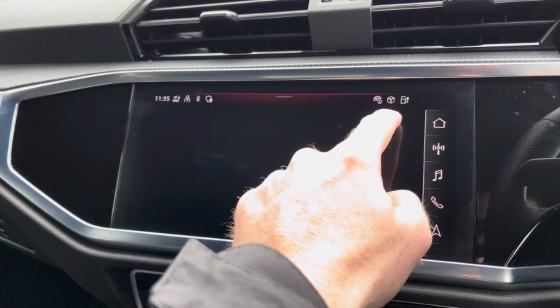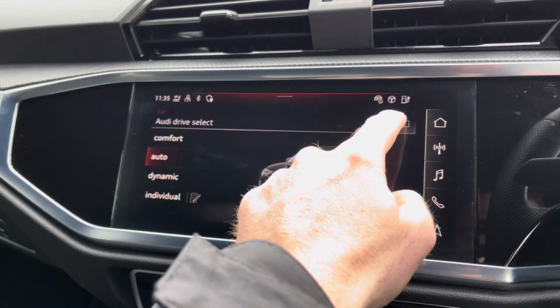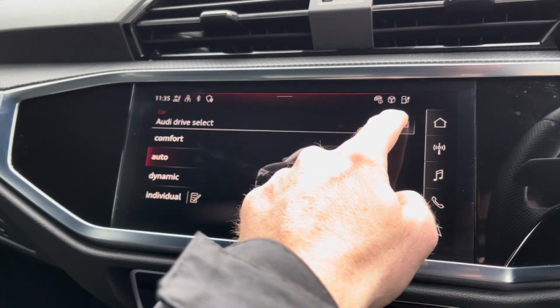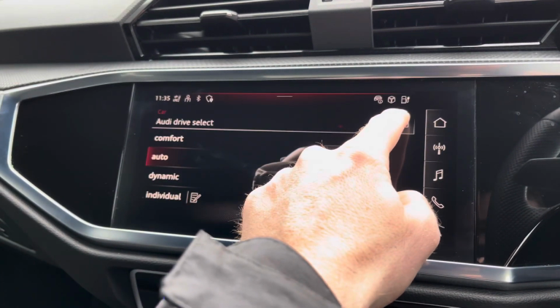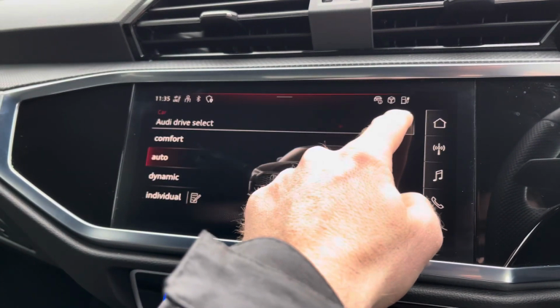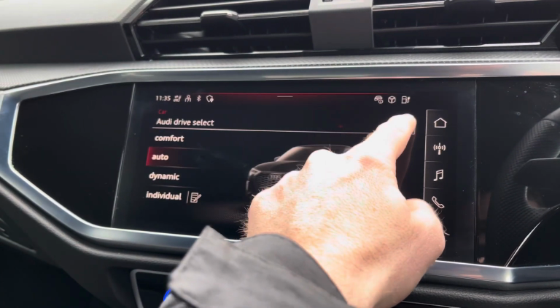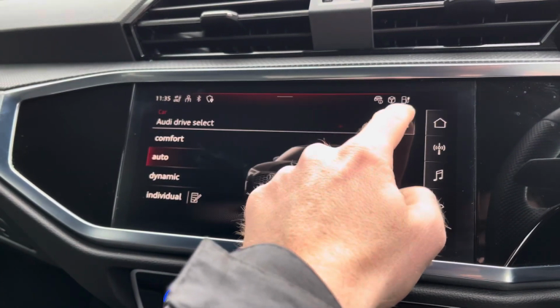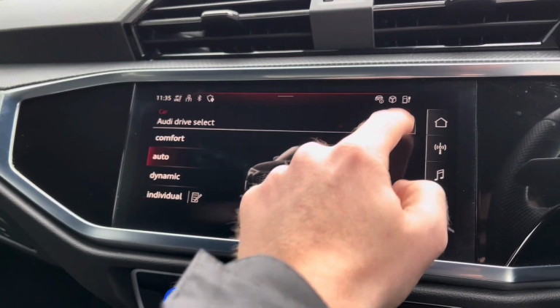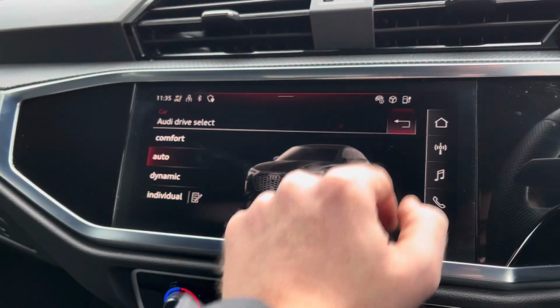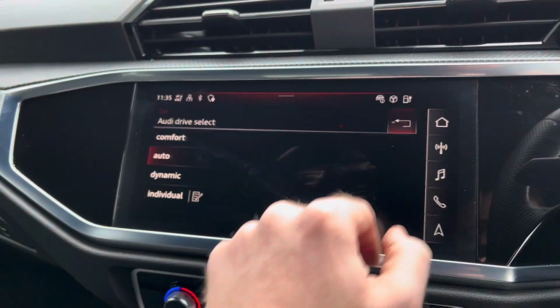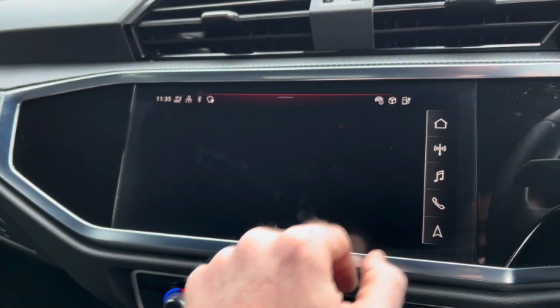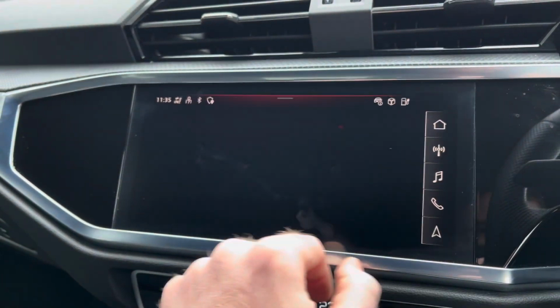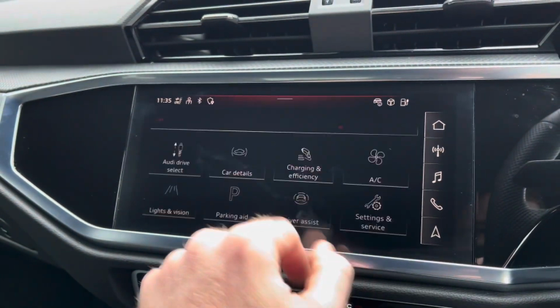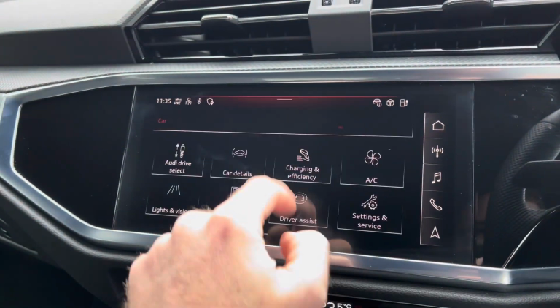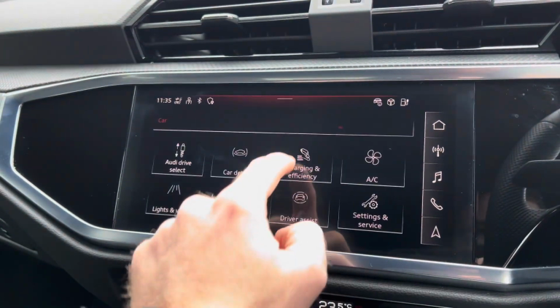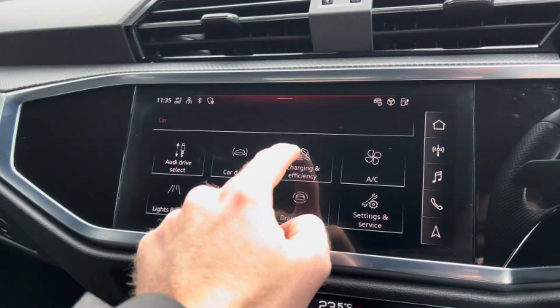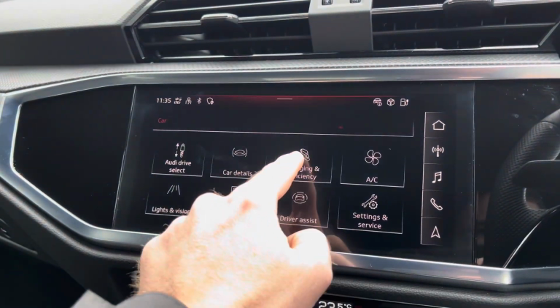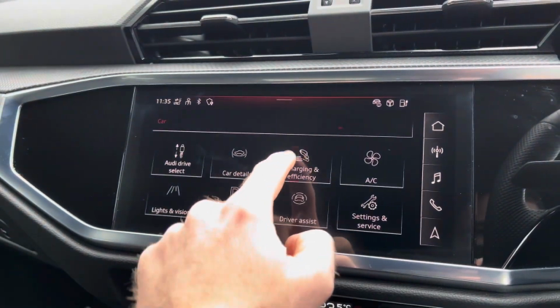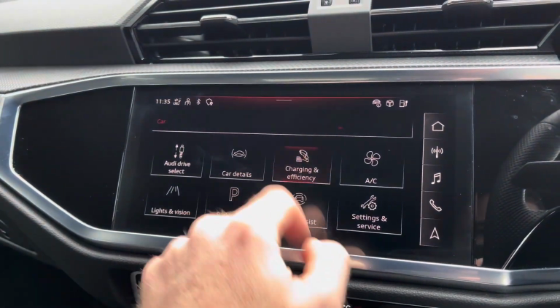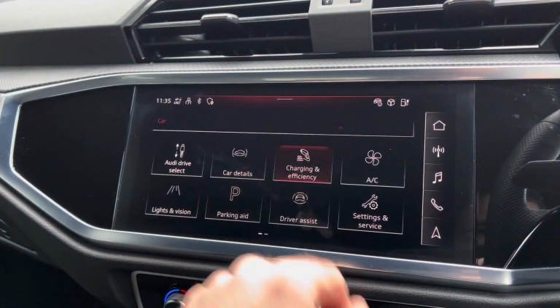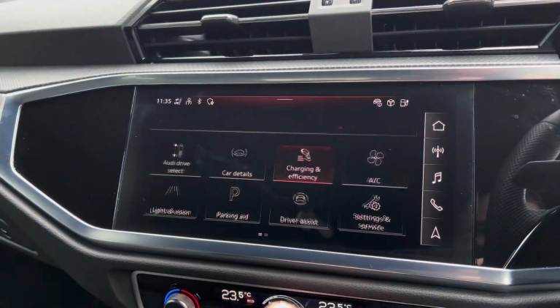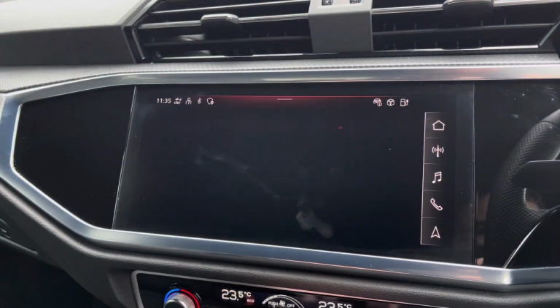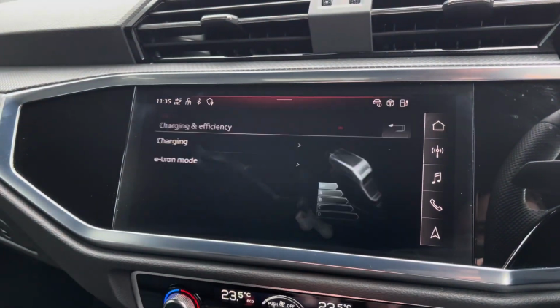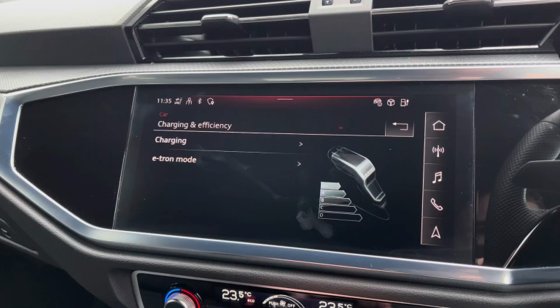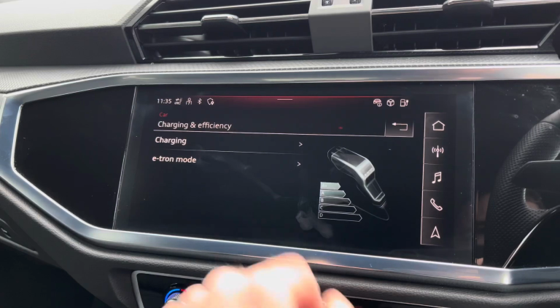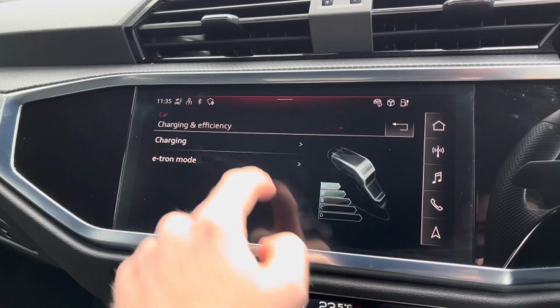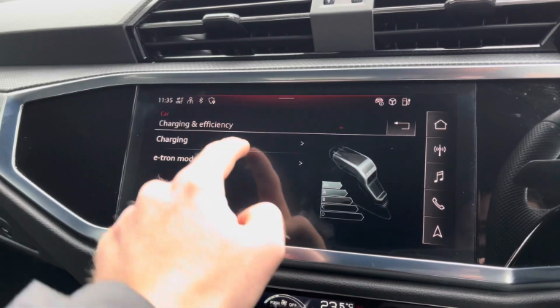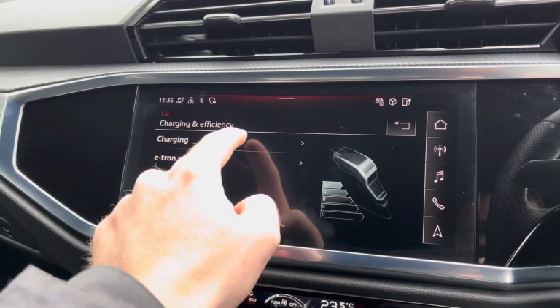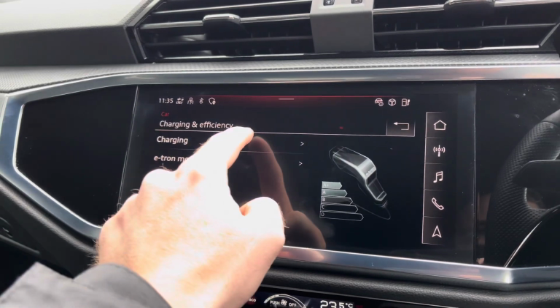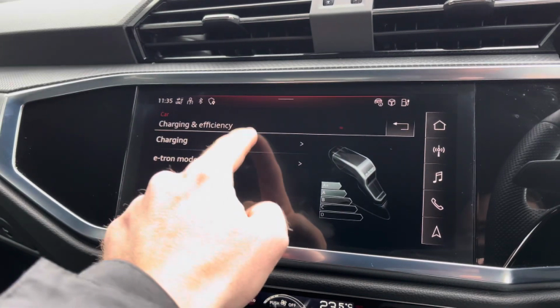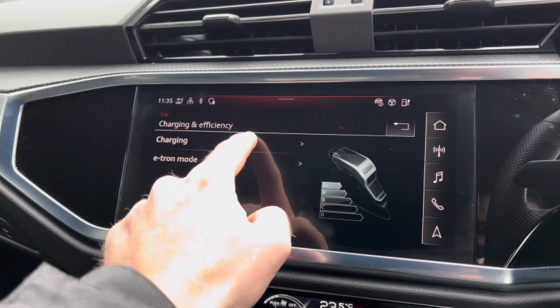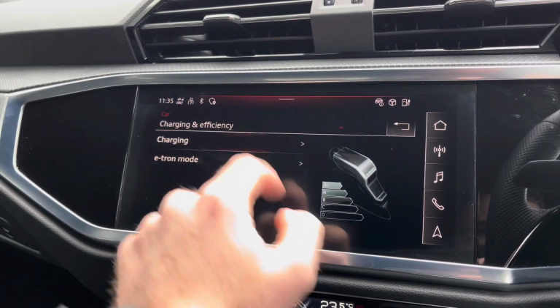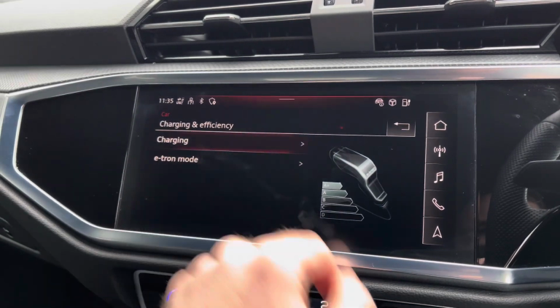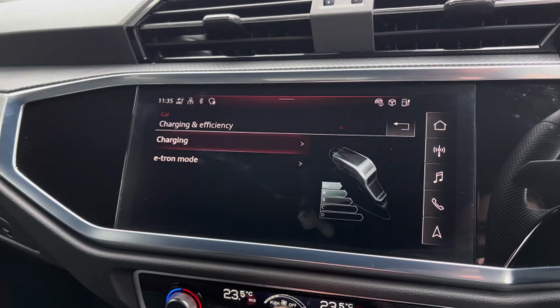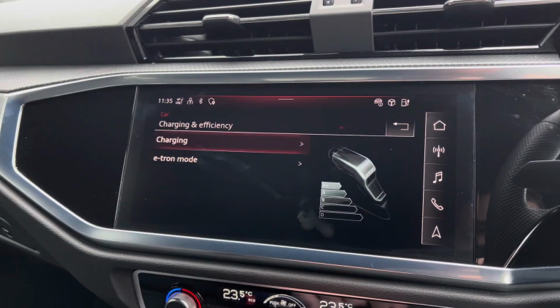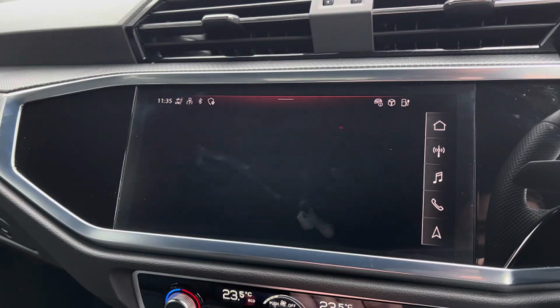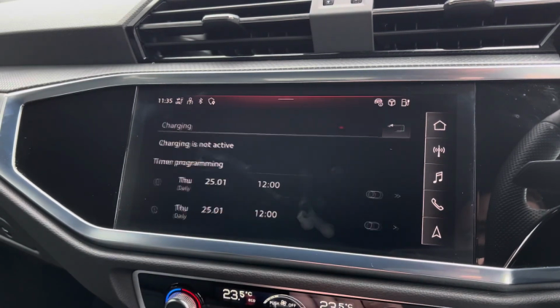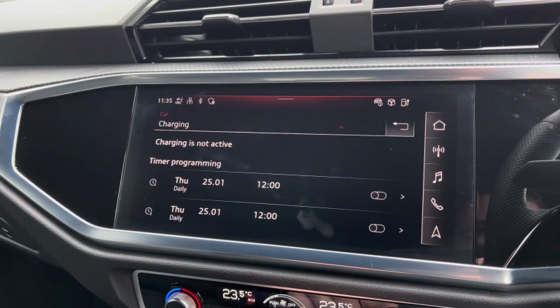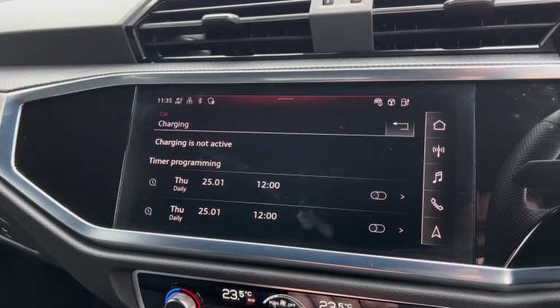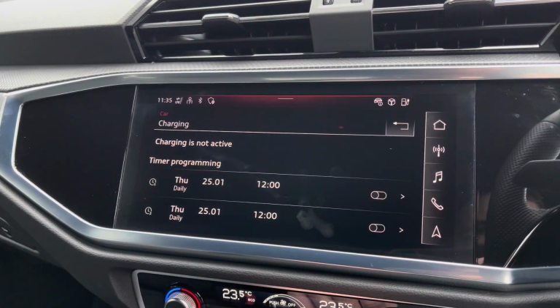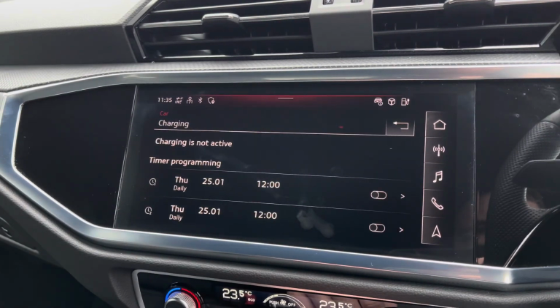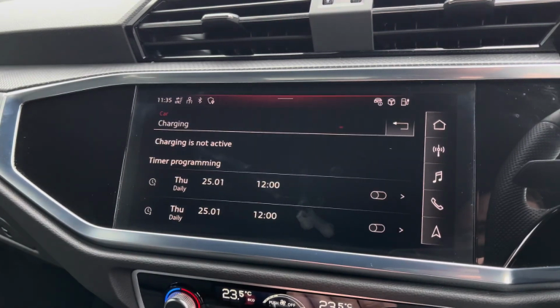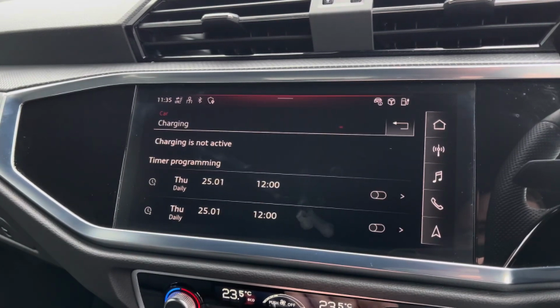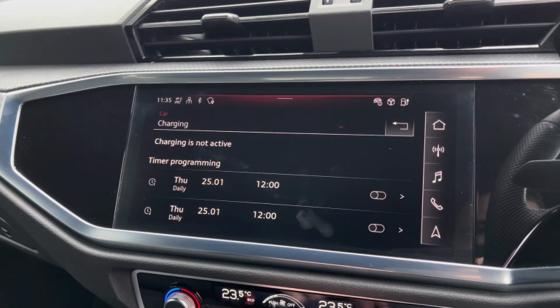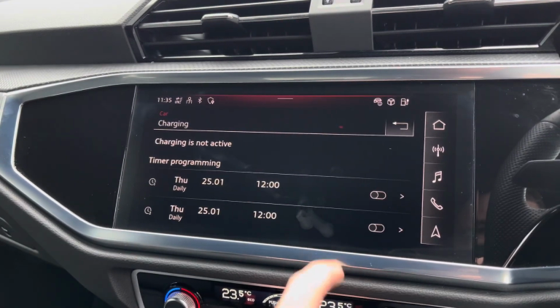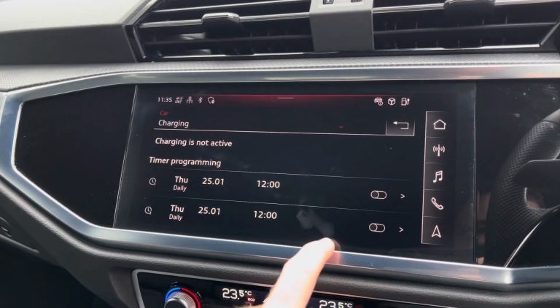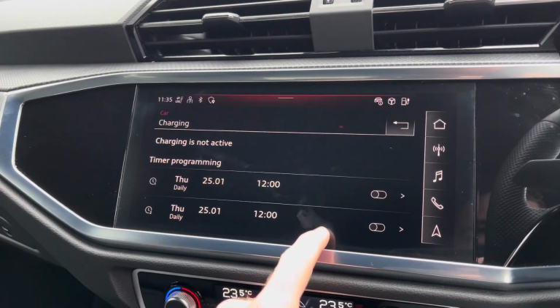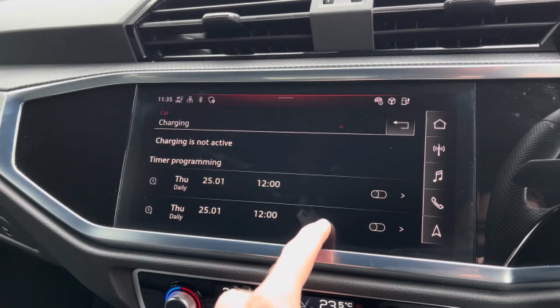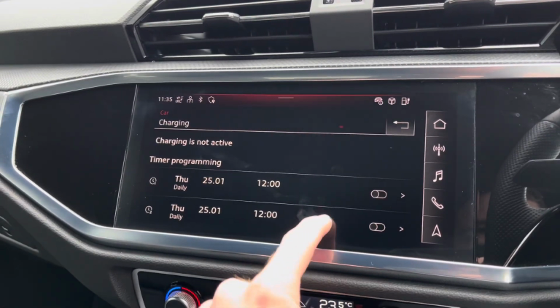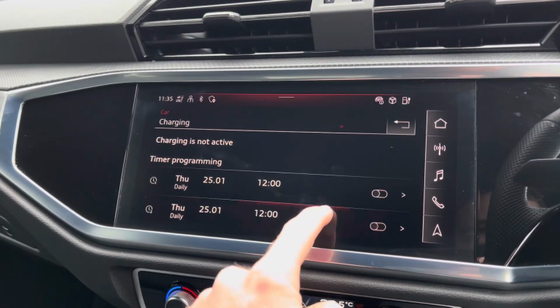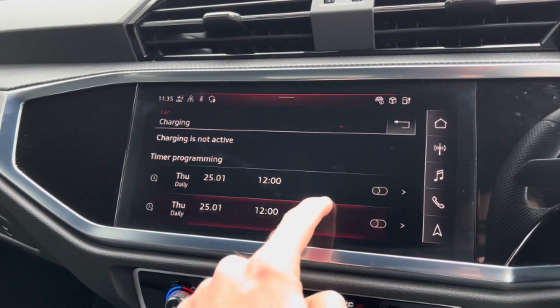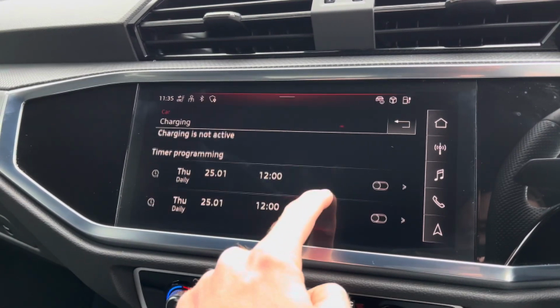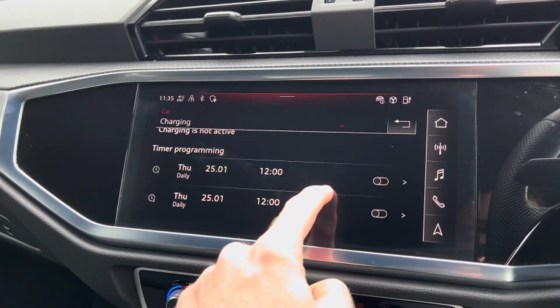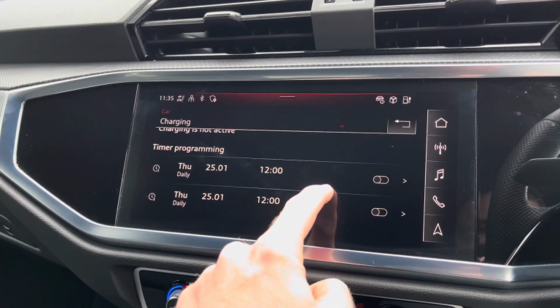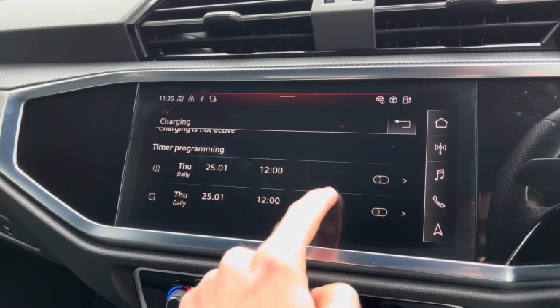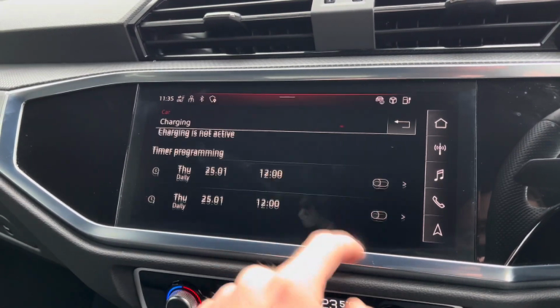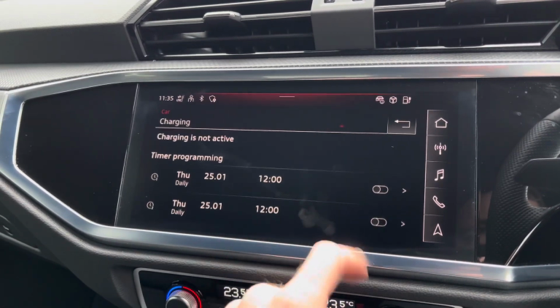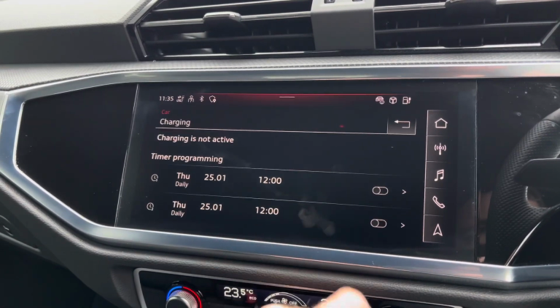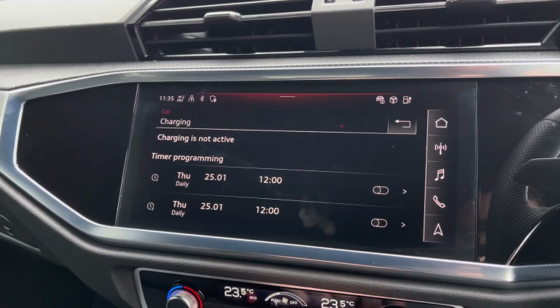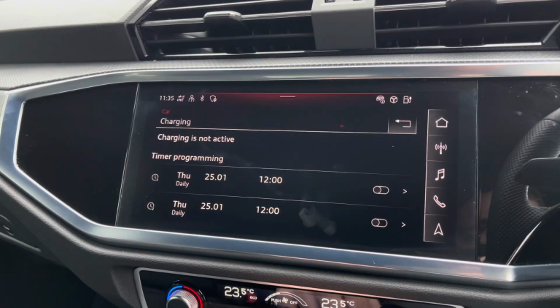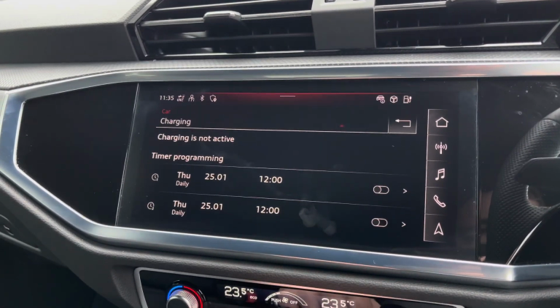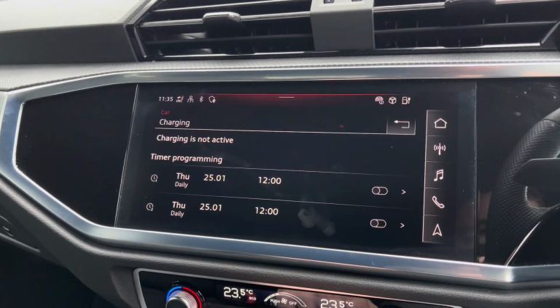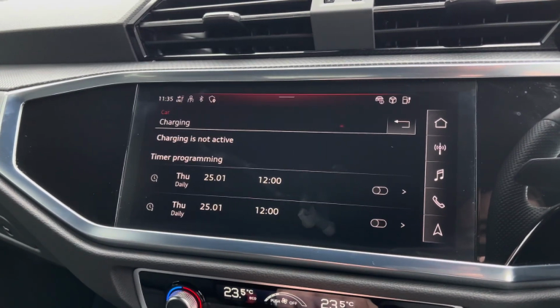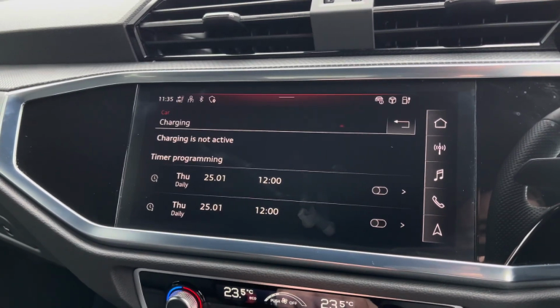To ensure your car is always optimally charged, you've got access to charging in e-tron mode, and this lets you set specific times for the vehicle to charge.